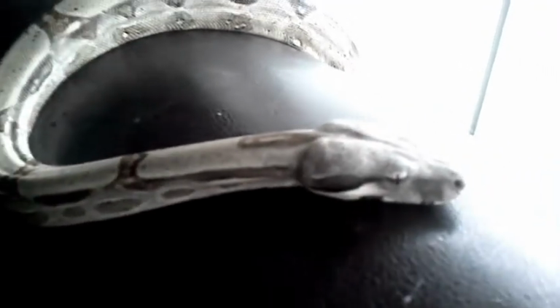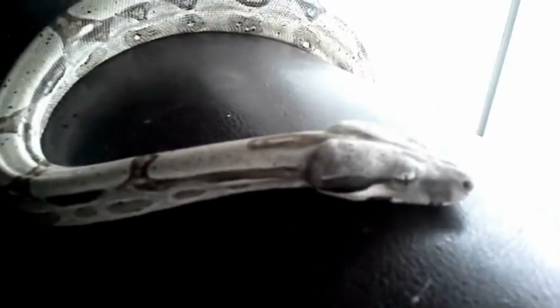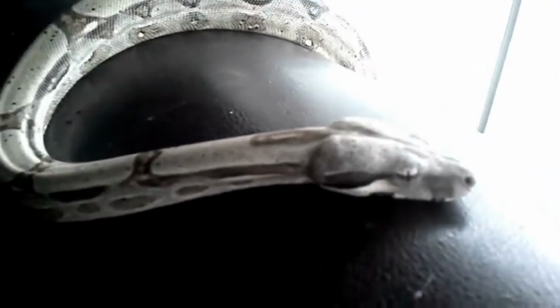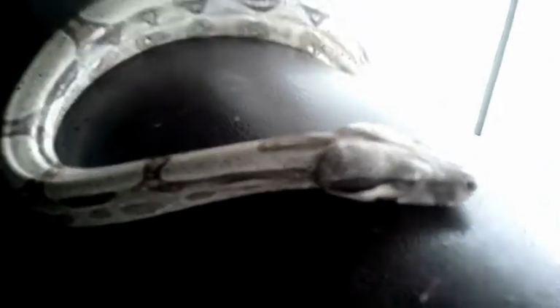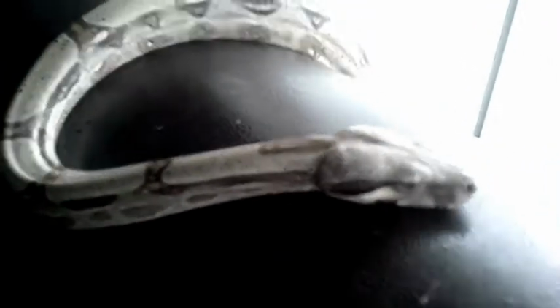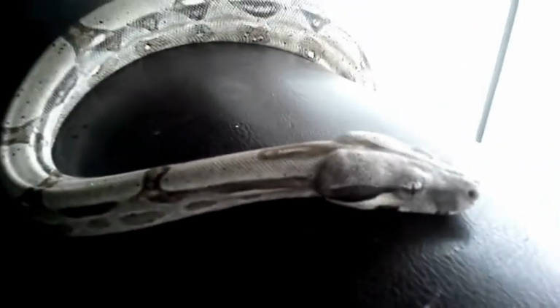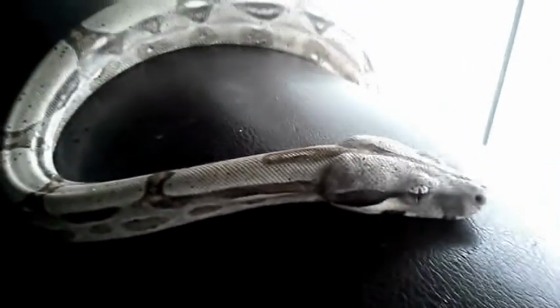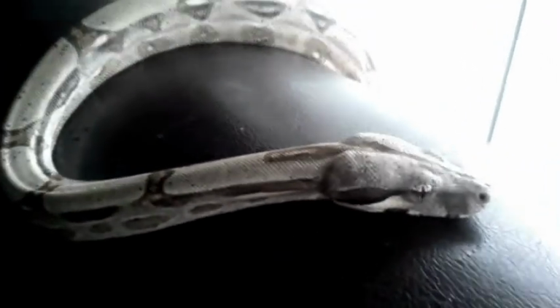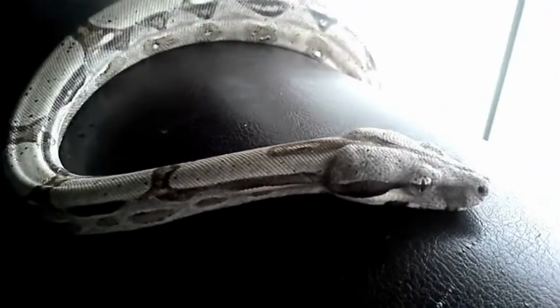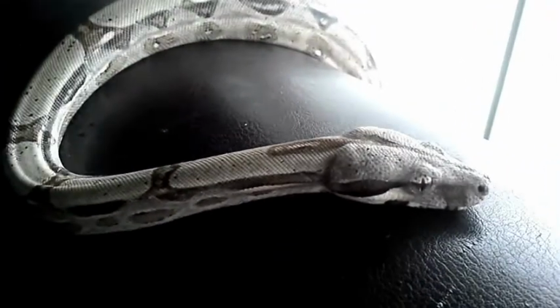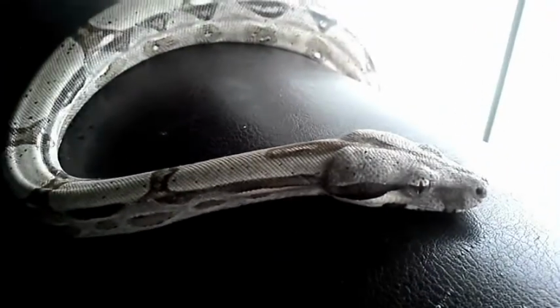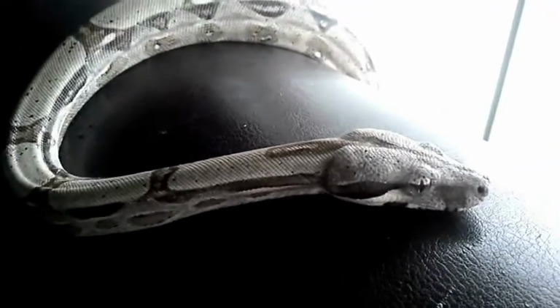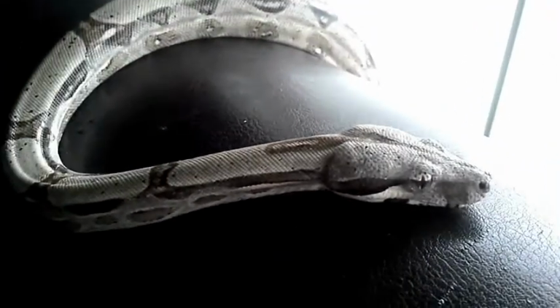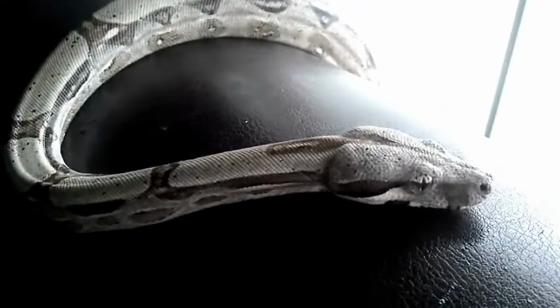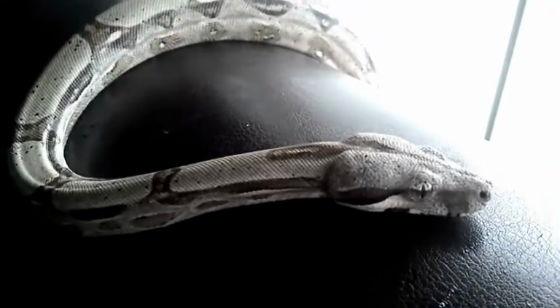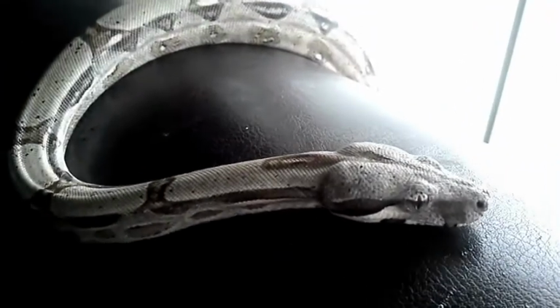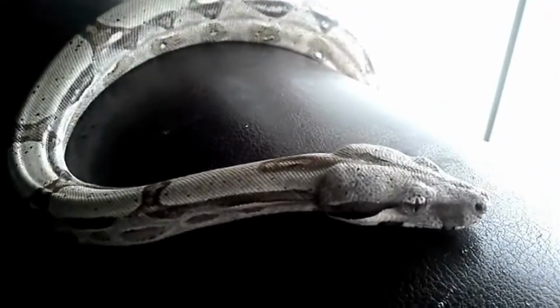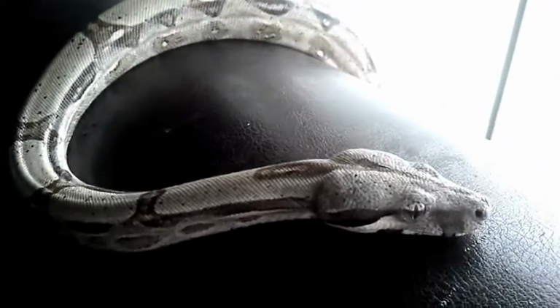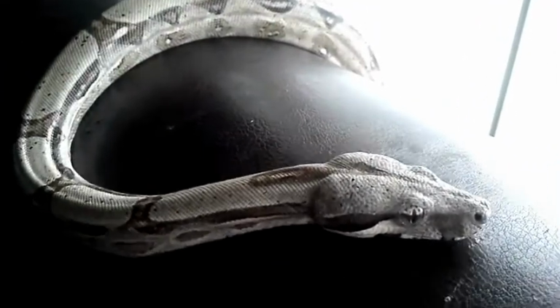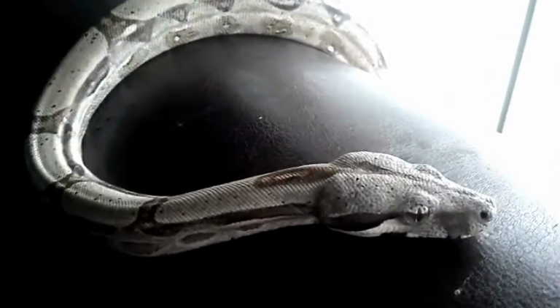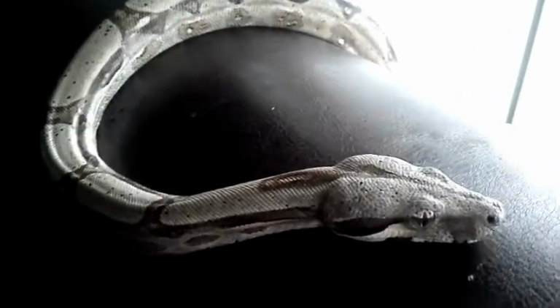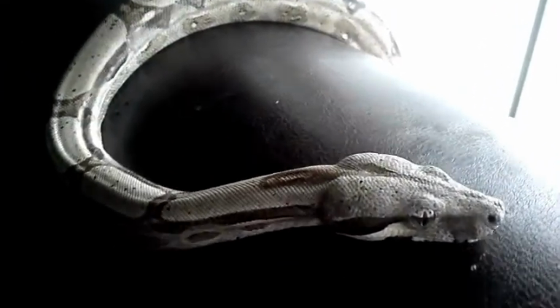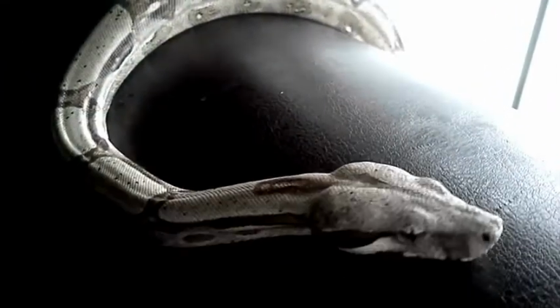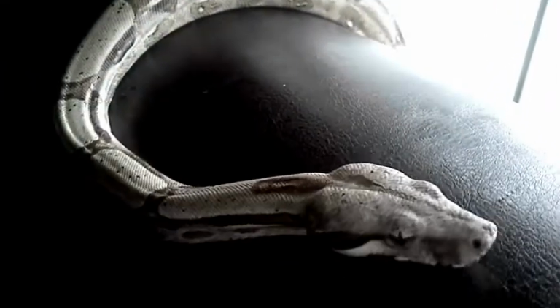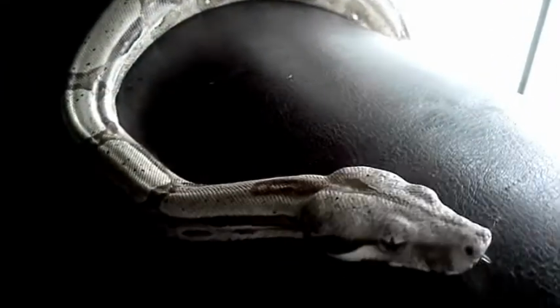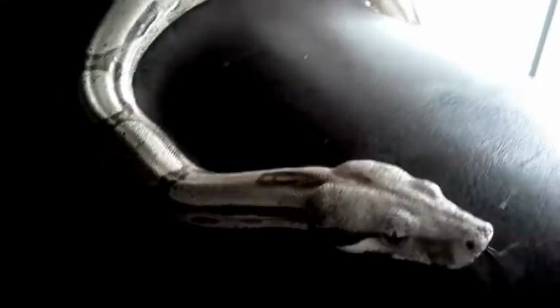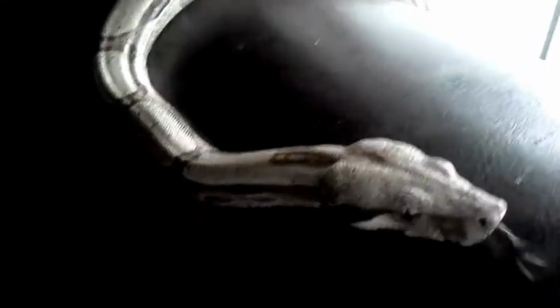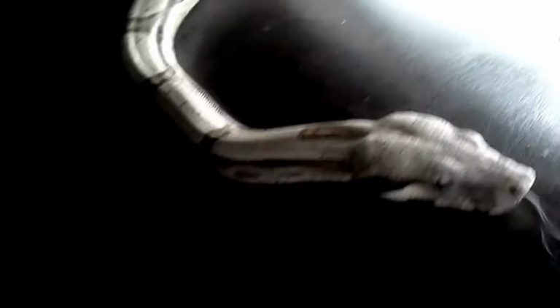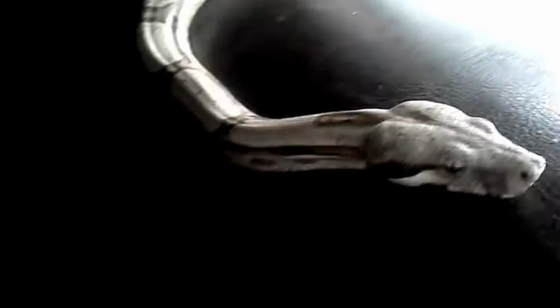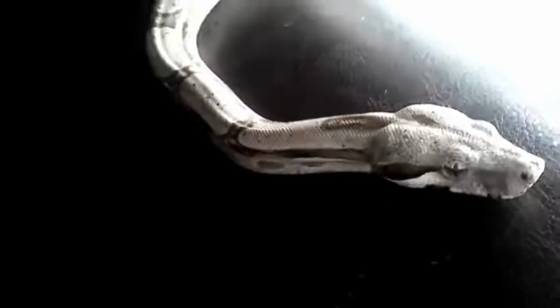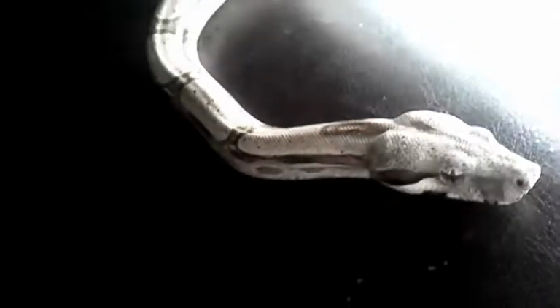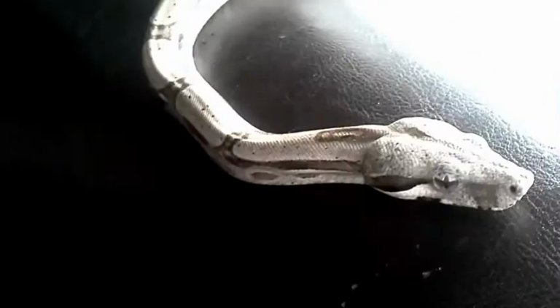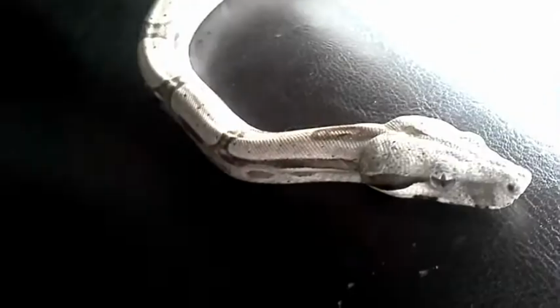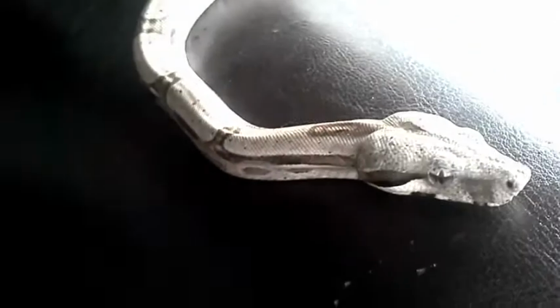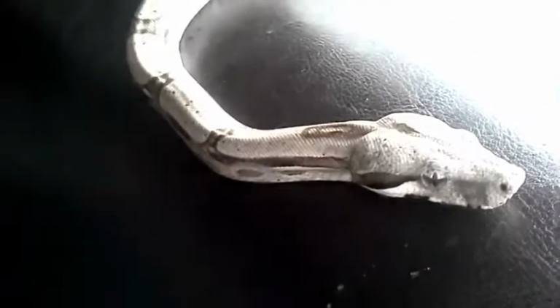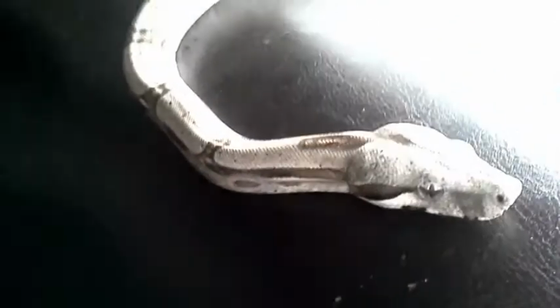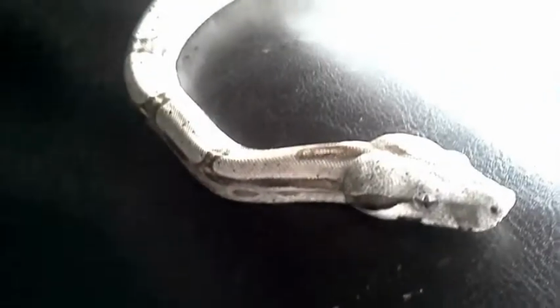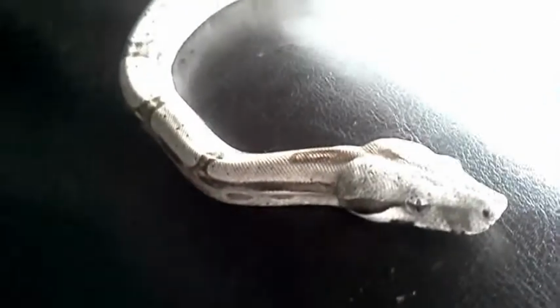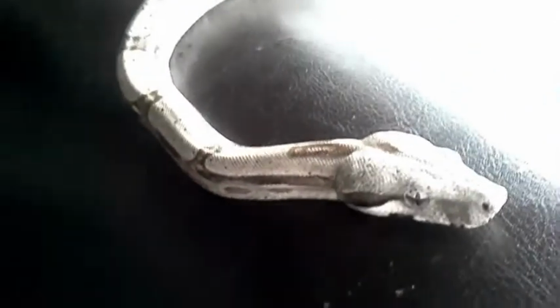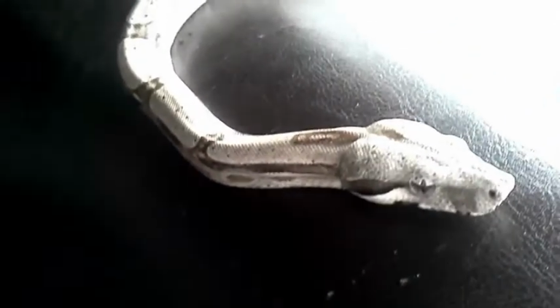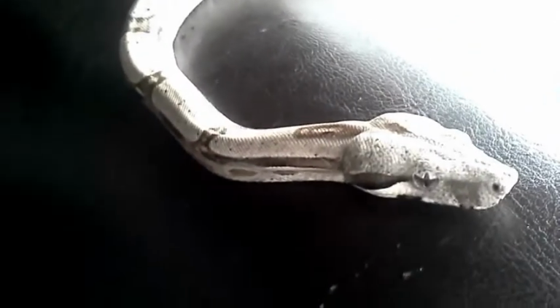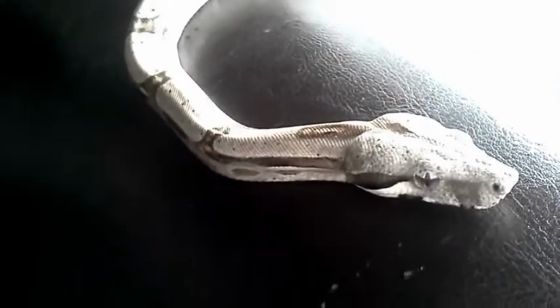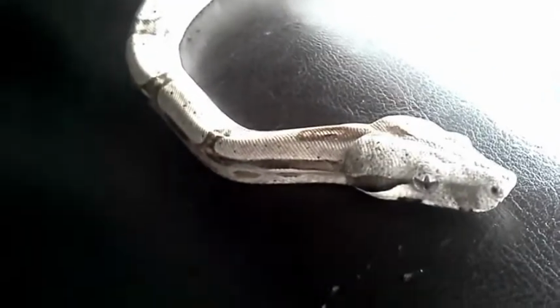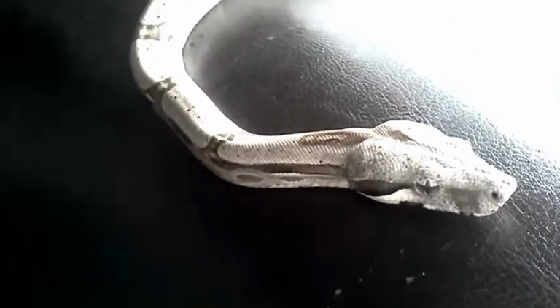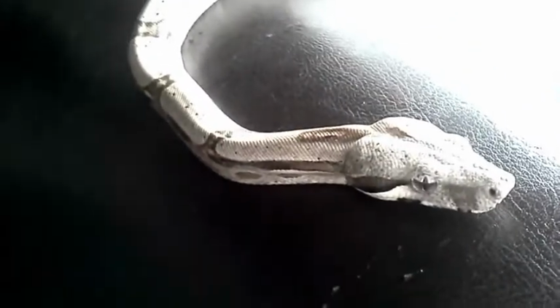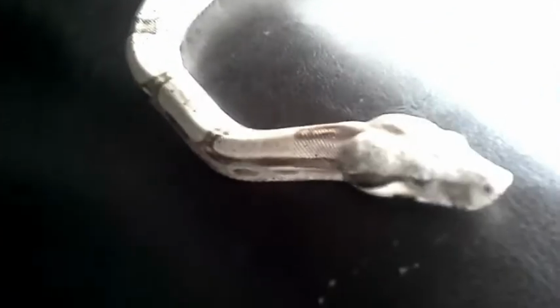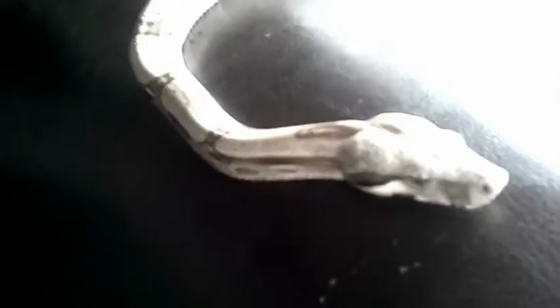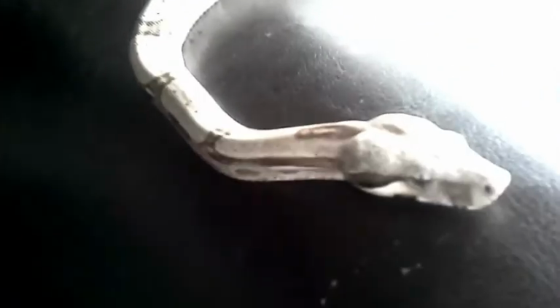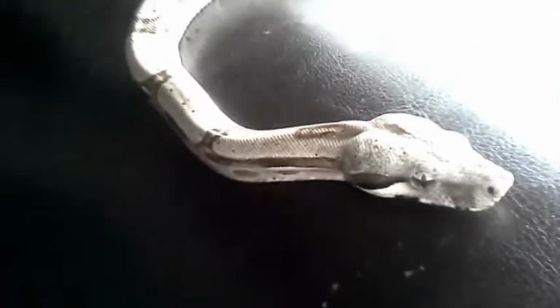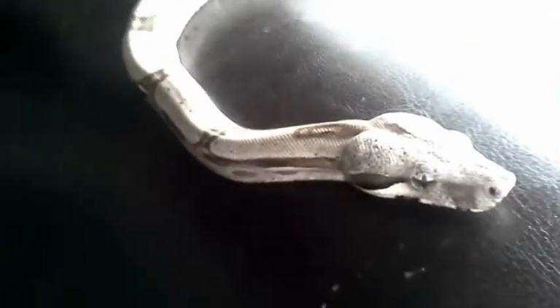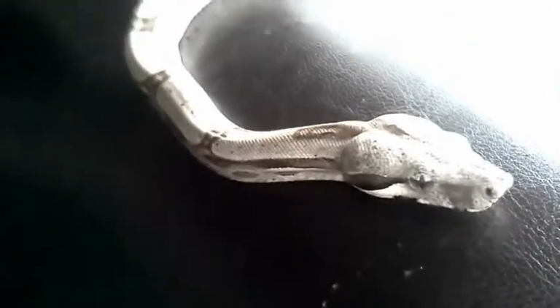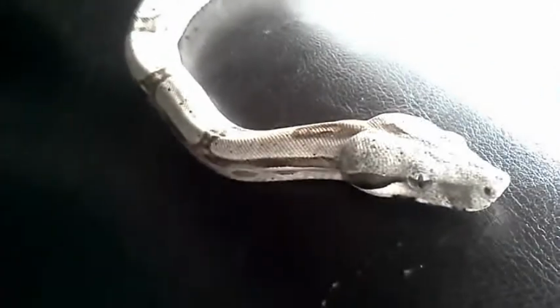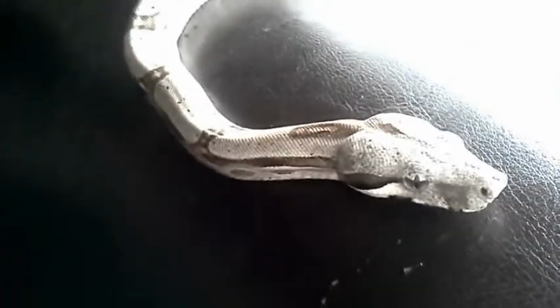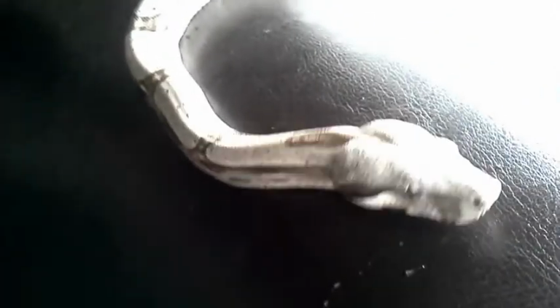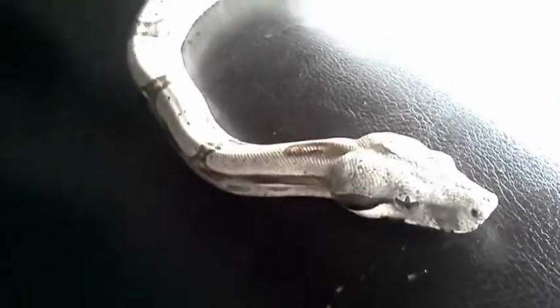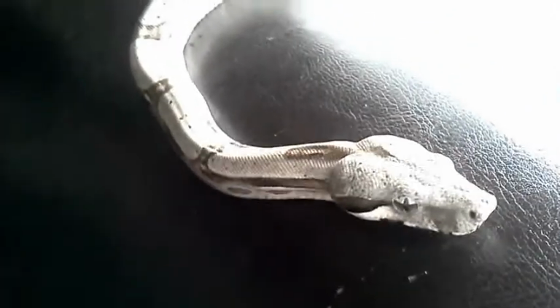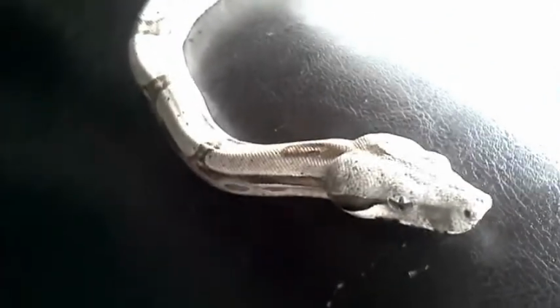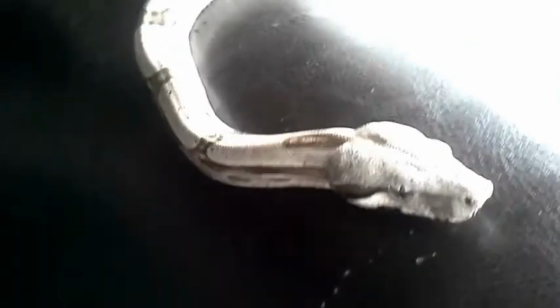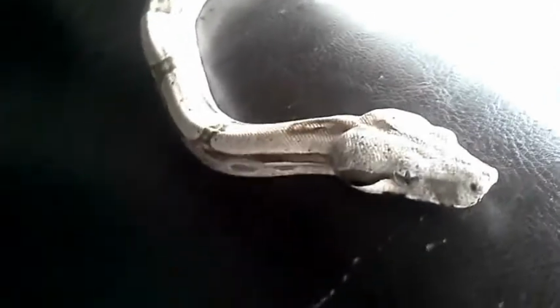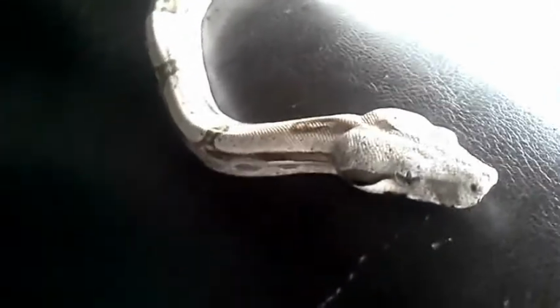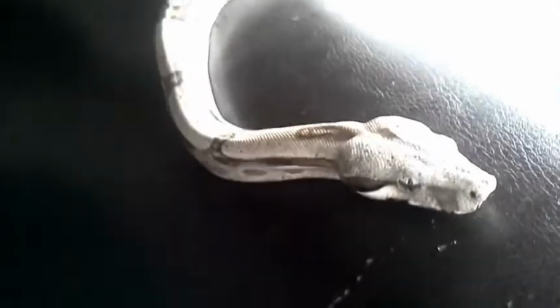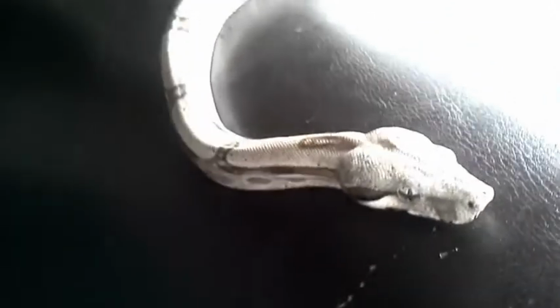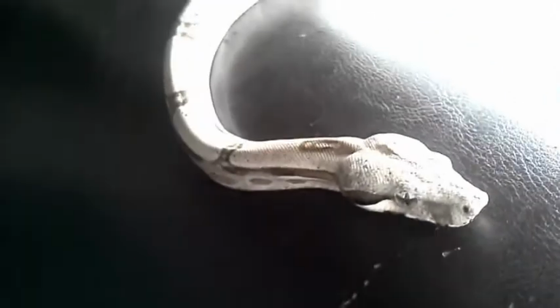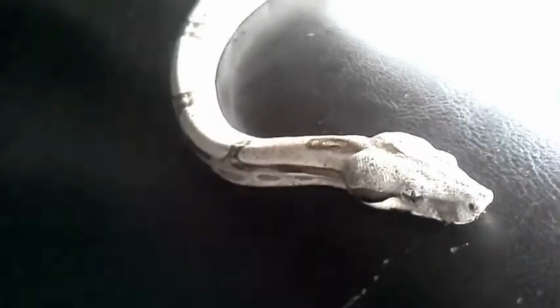I do plan on getting a few more snakes in the future, so I'll probably put up videos just to show them off.